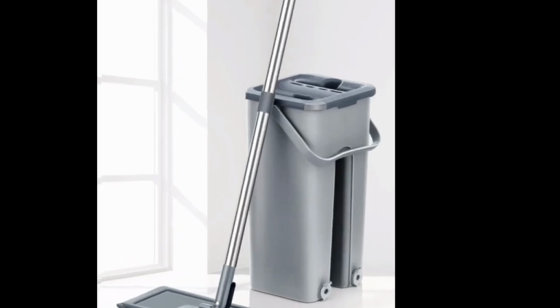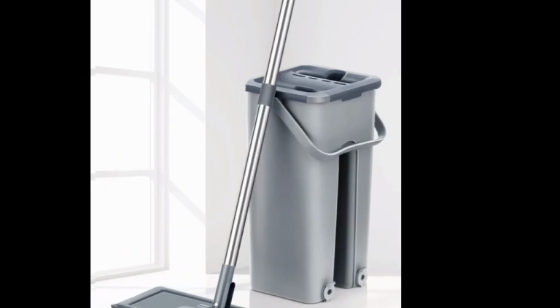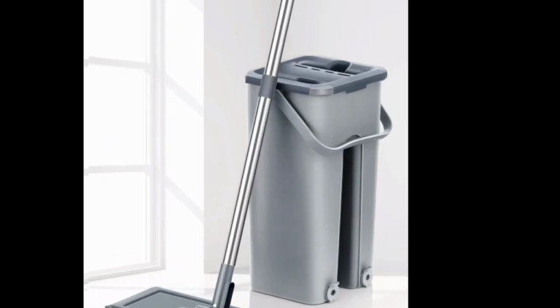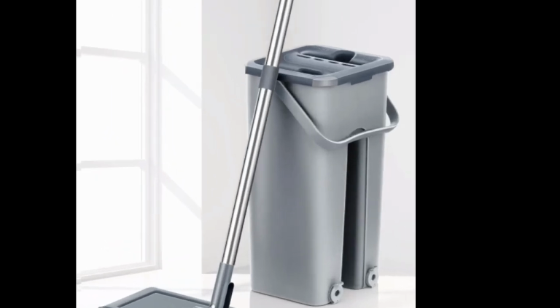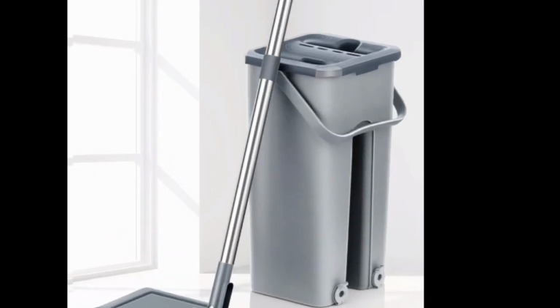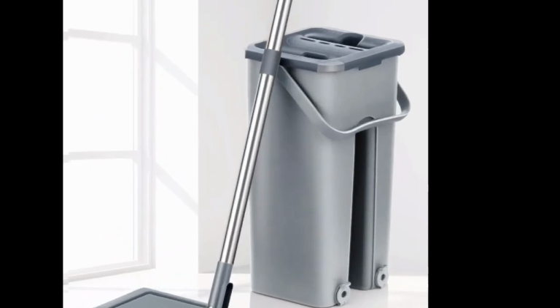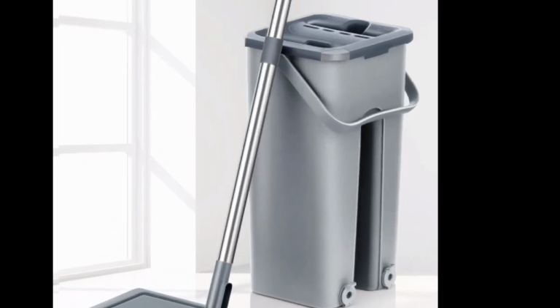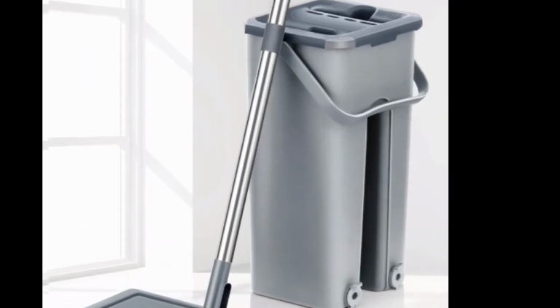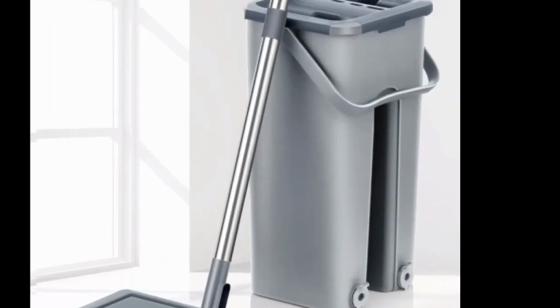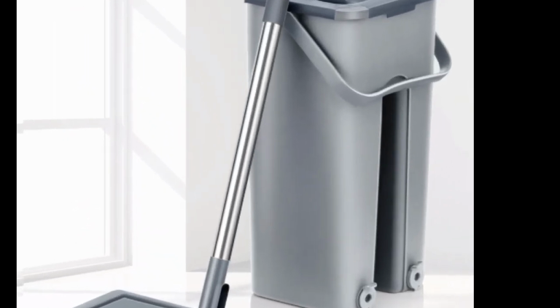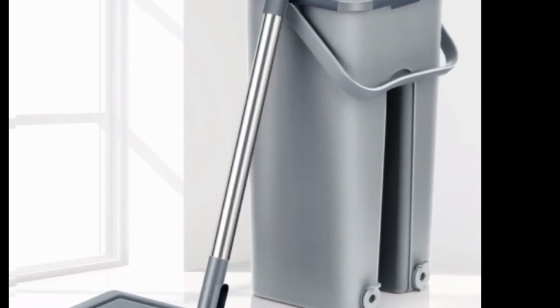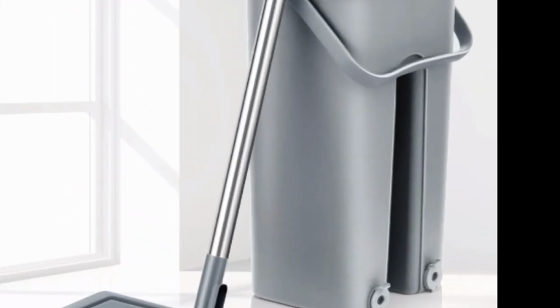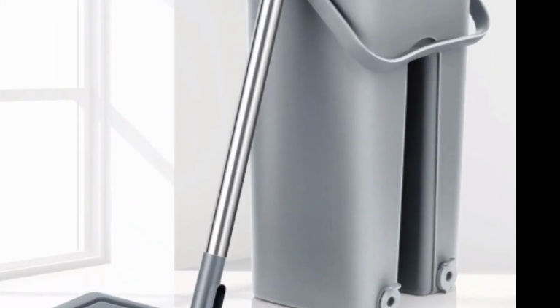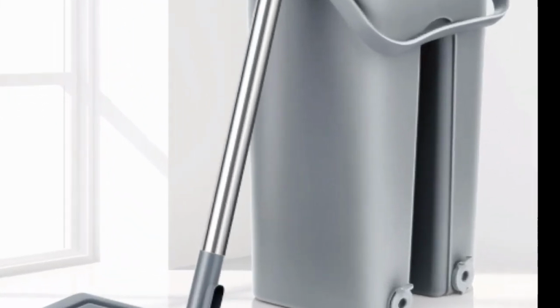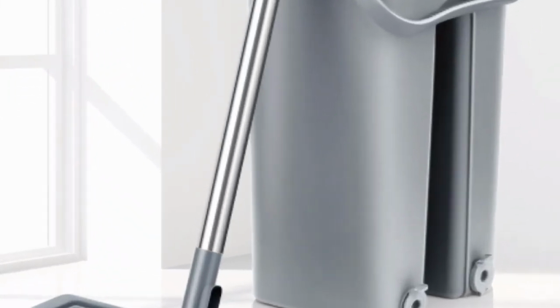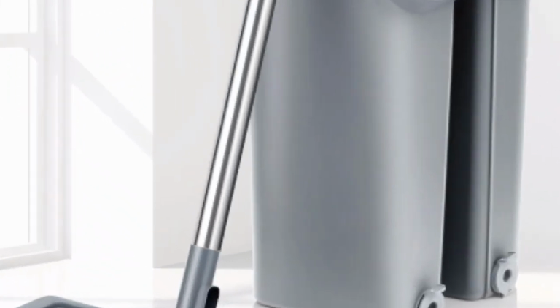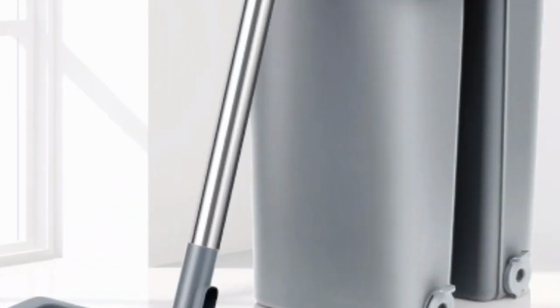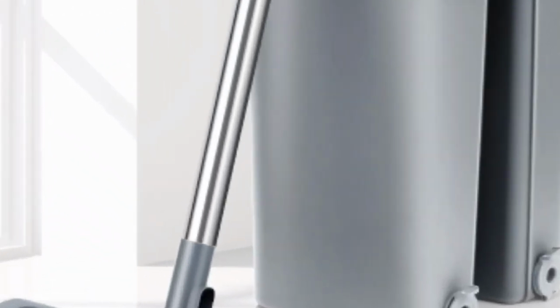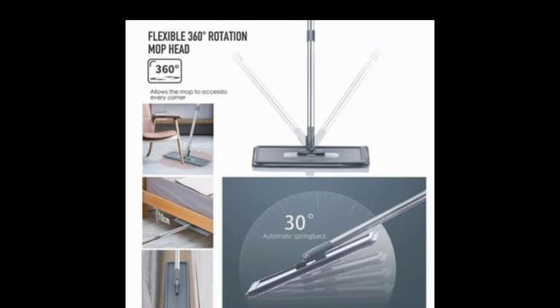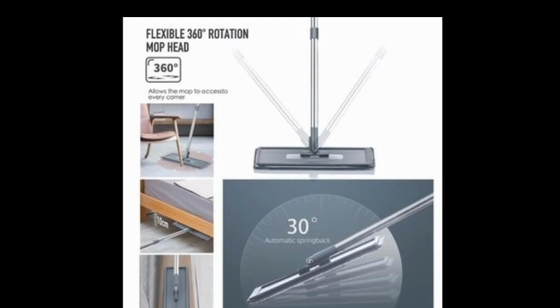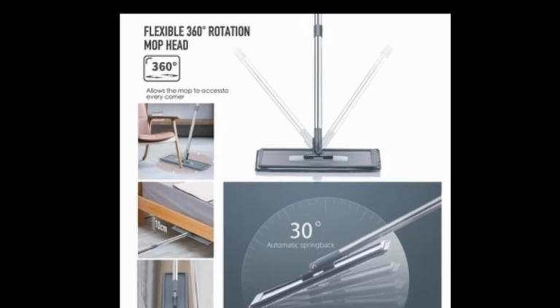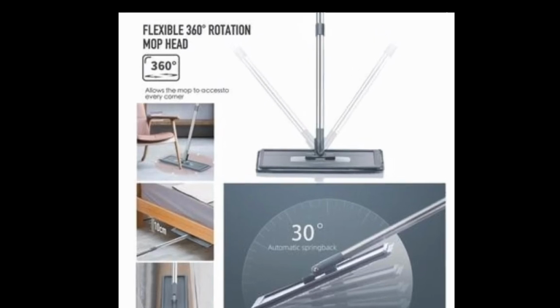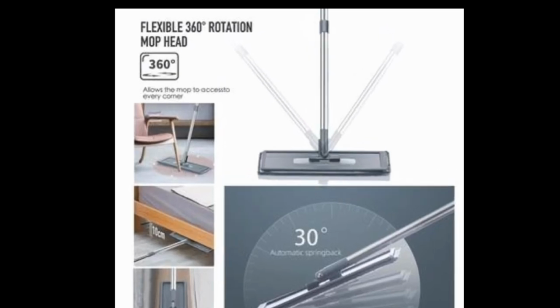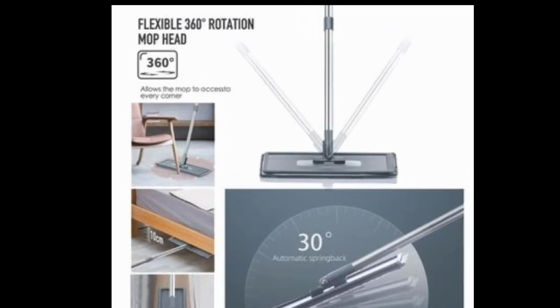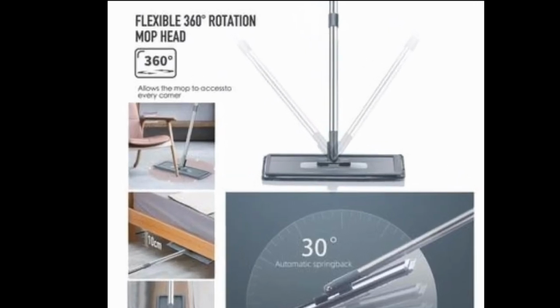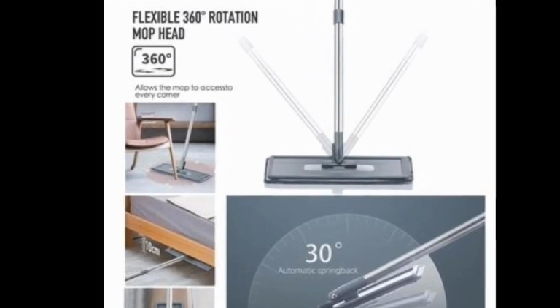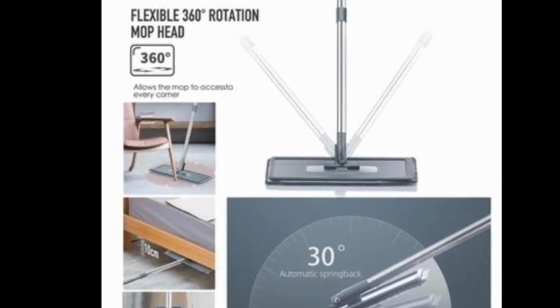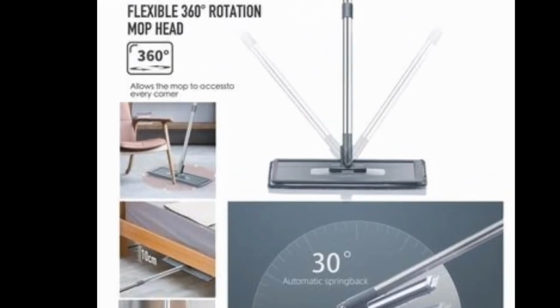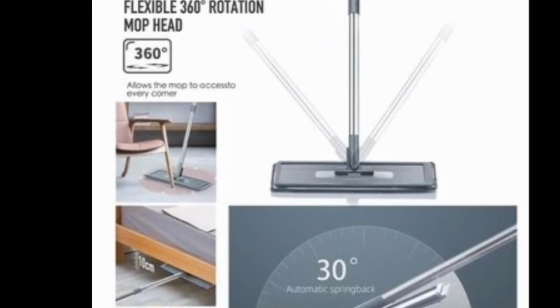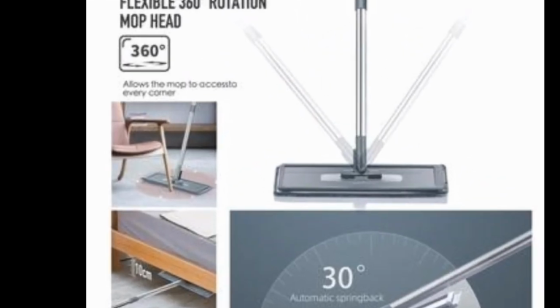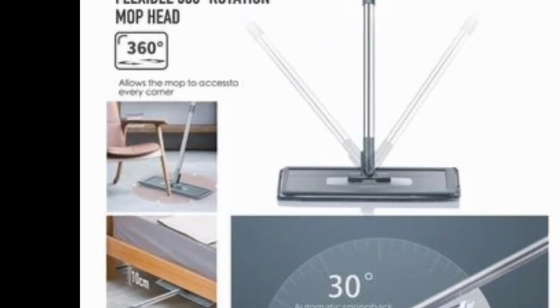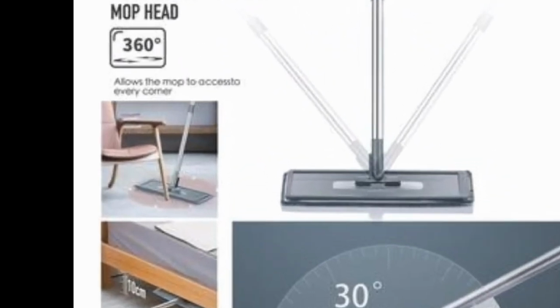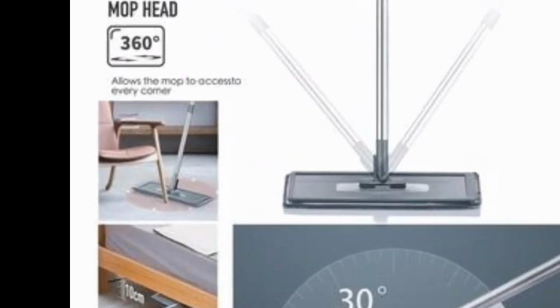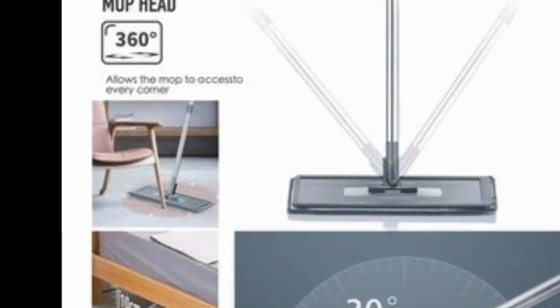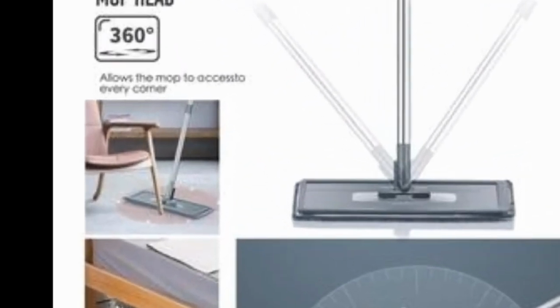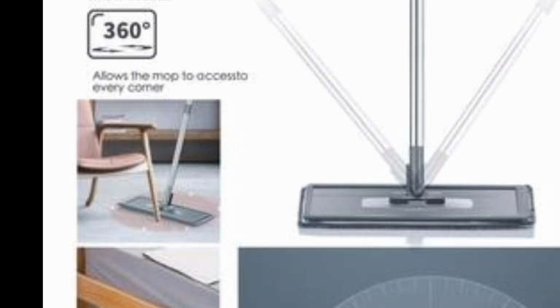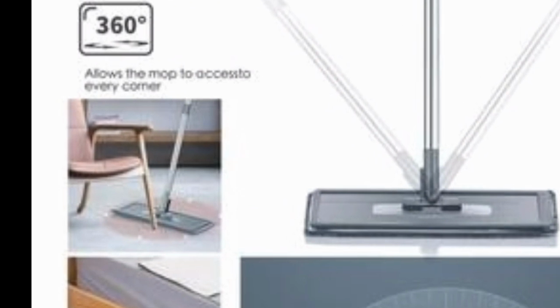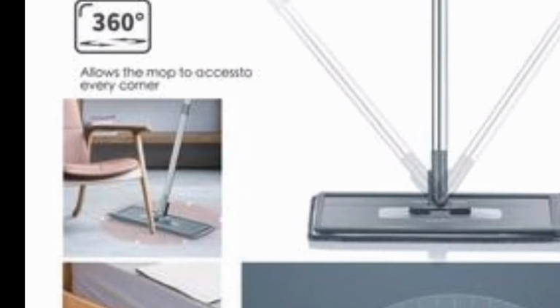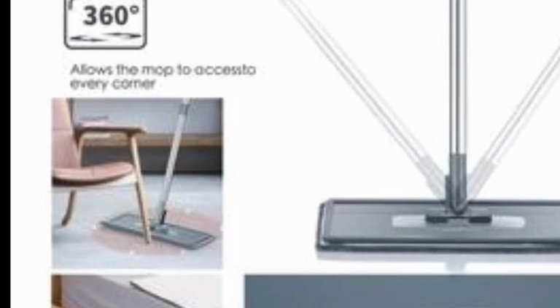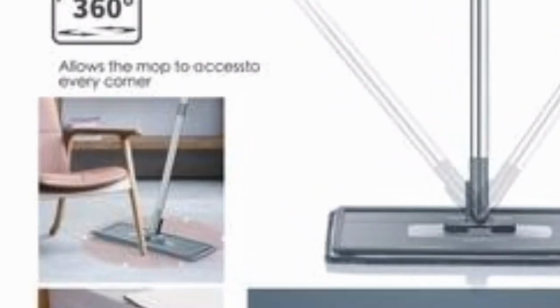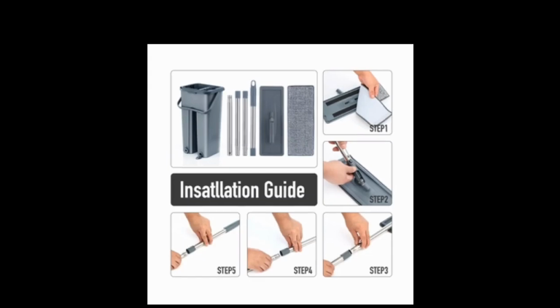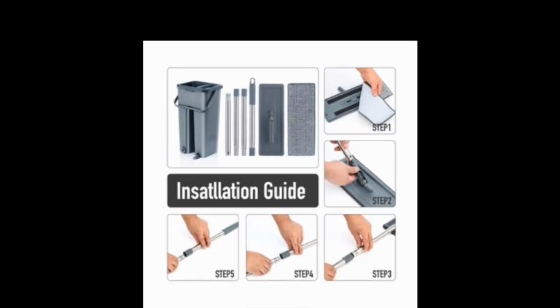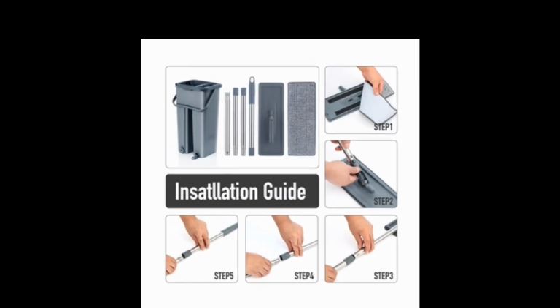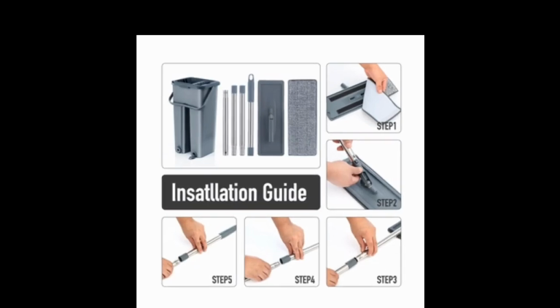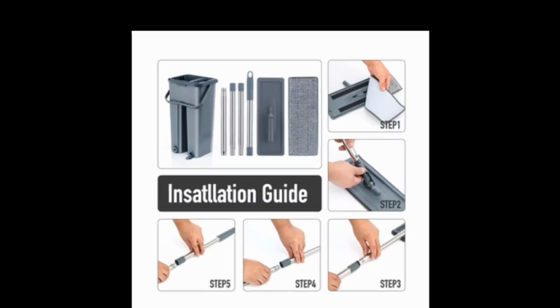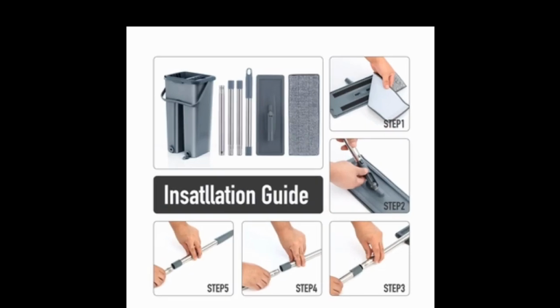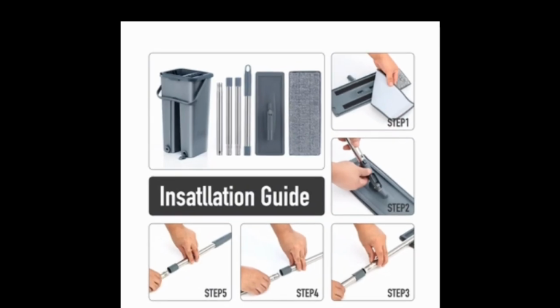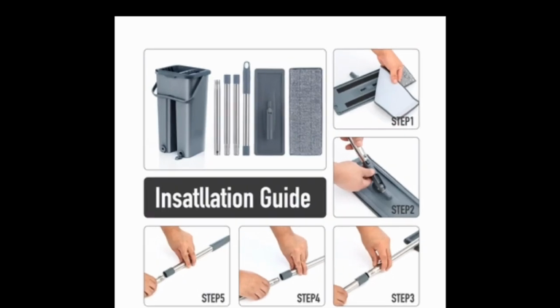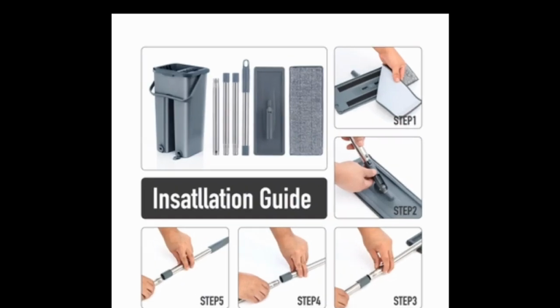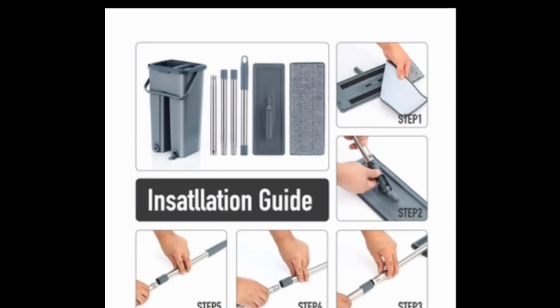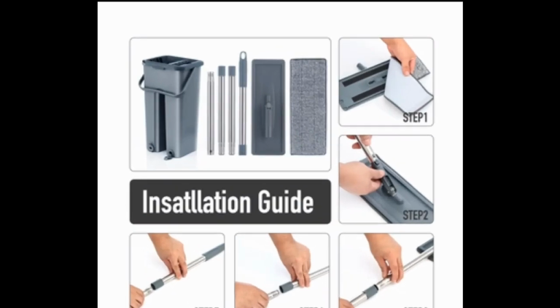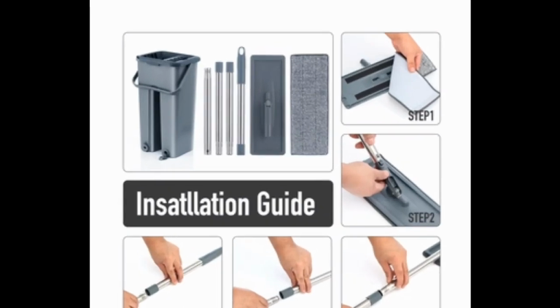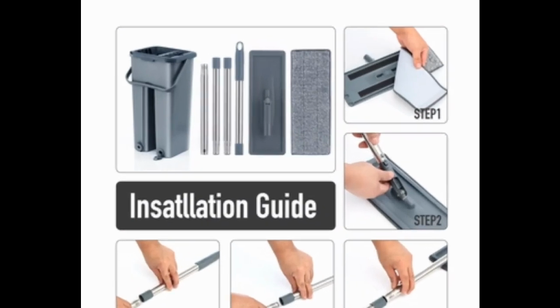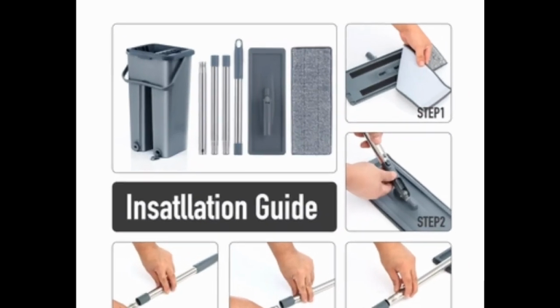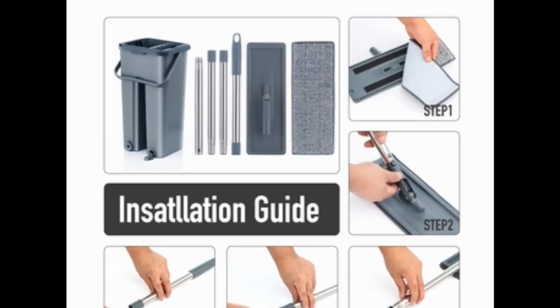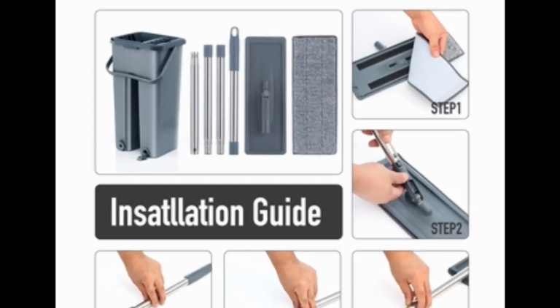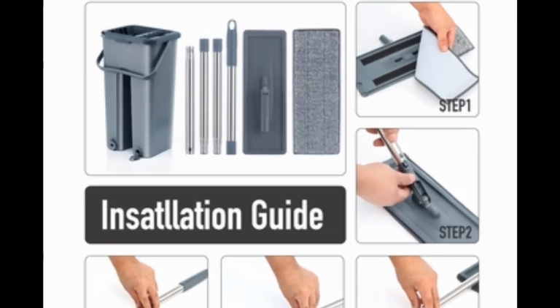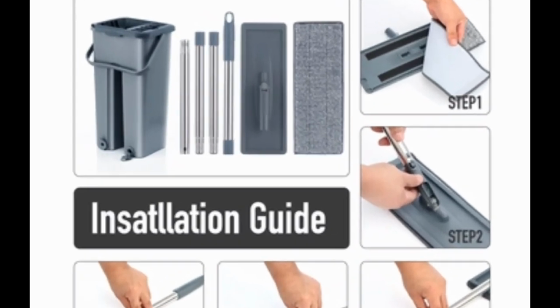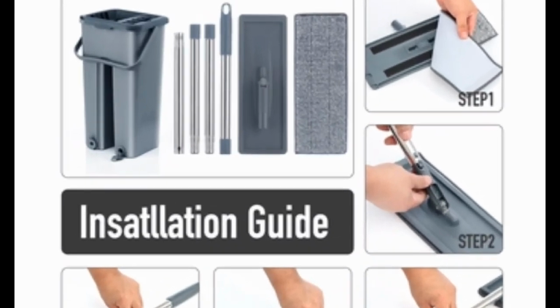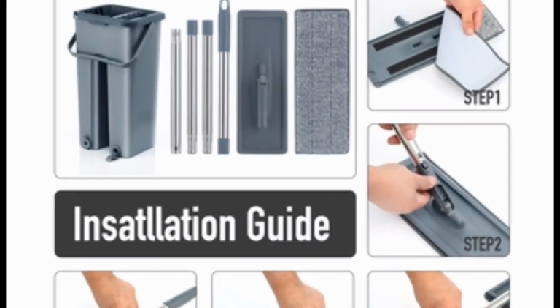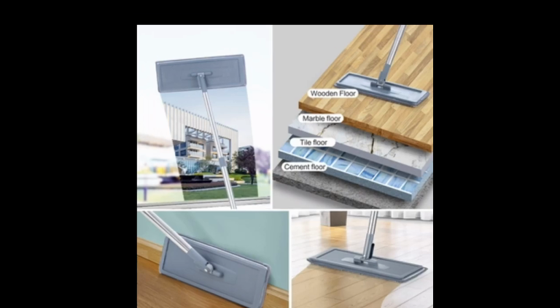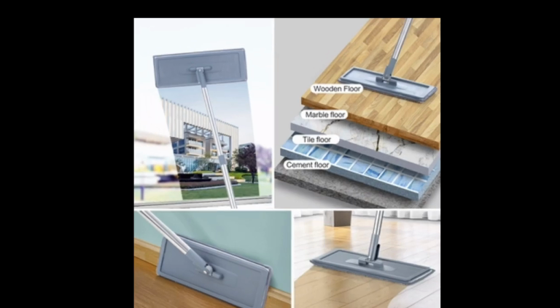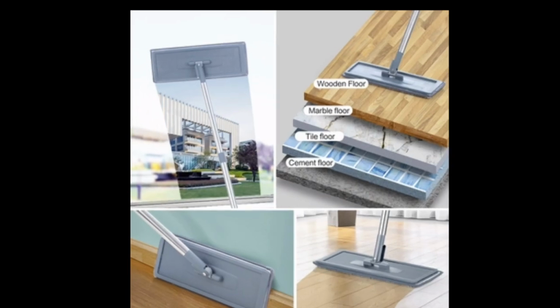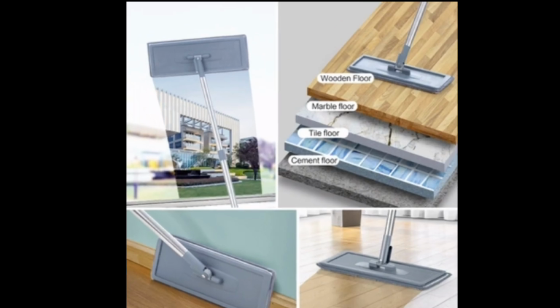I've been using this mop for a few weeks now and I'm really happy with it. It's a great way to keep my floors clean without having to put in a lot of effort.